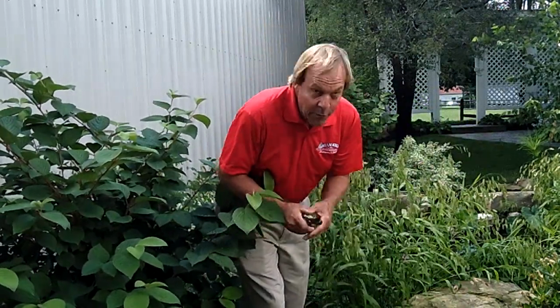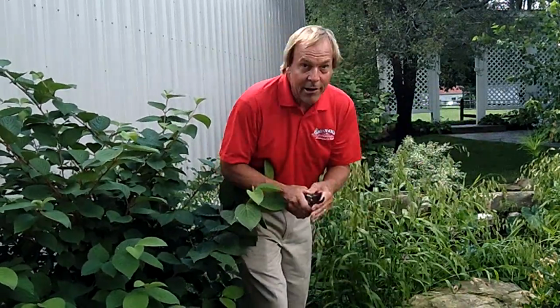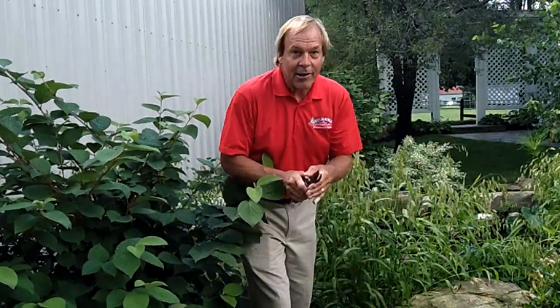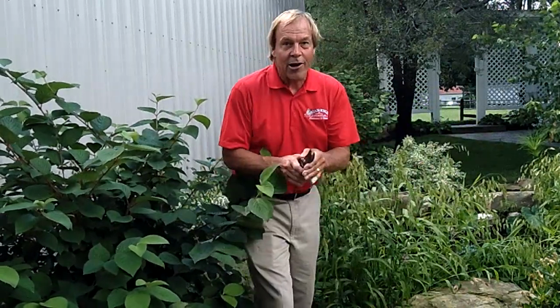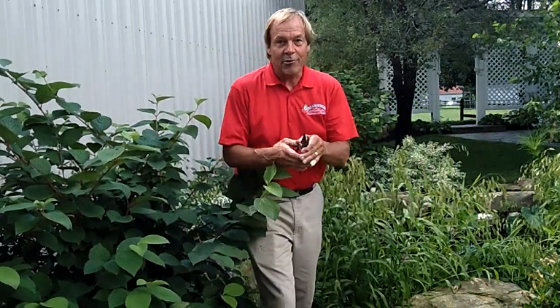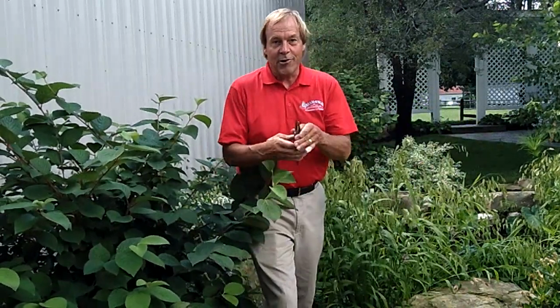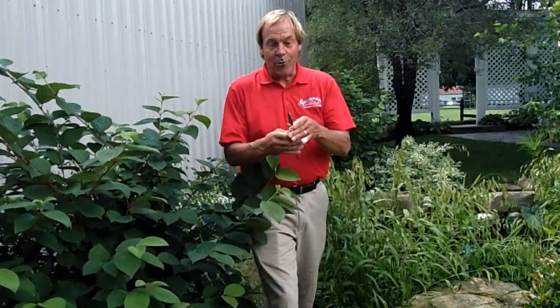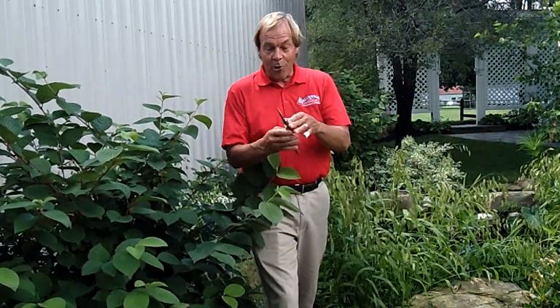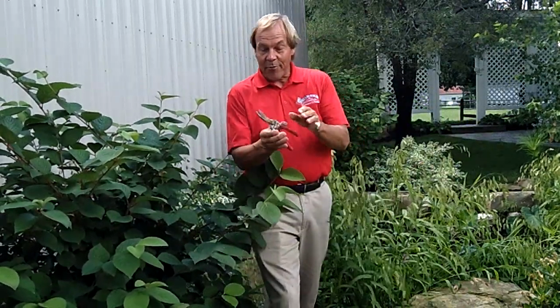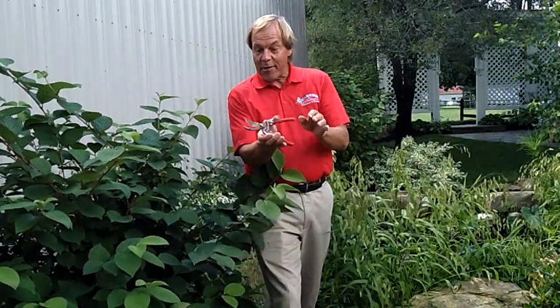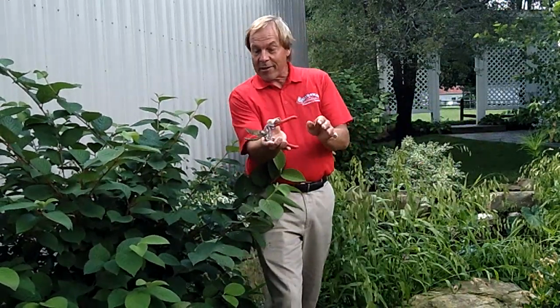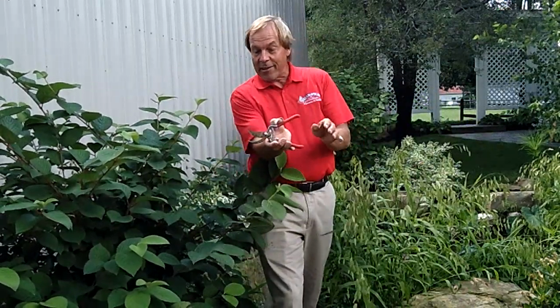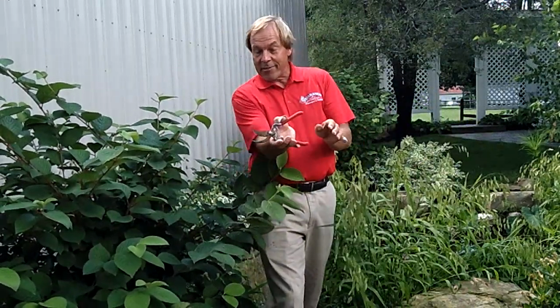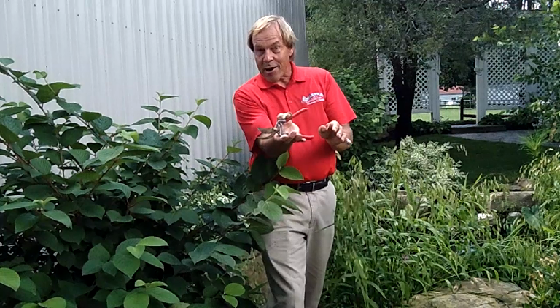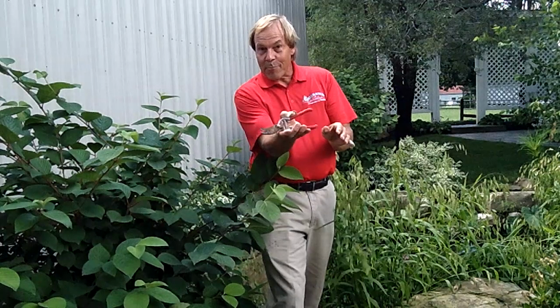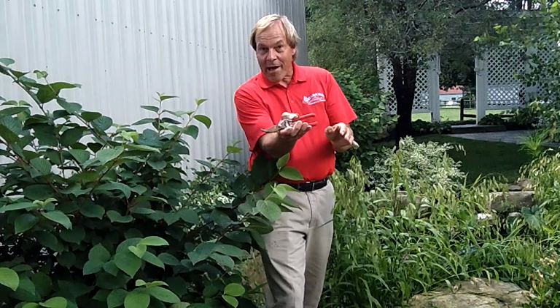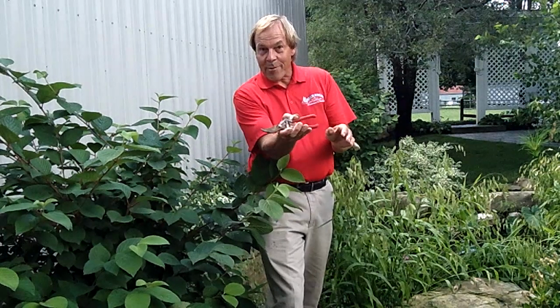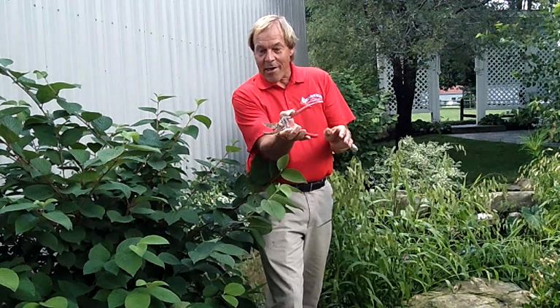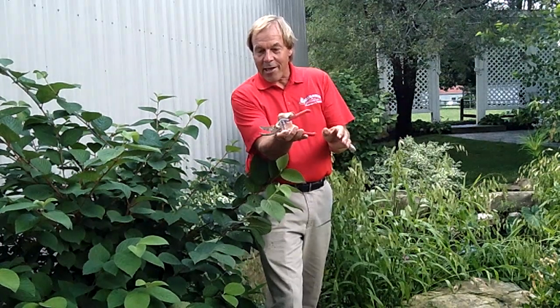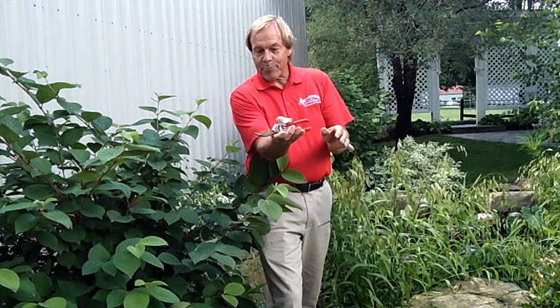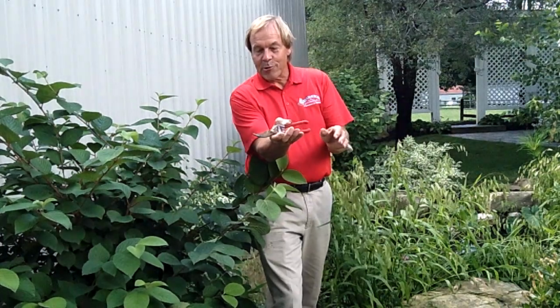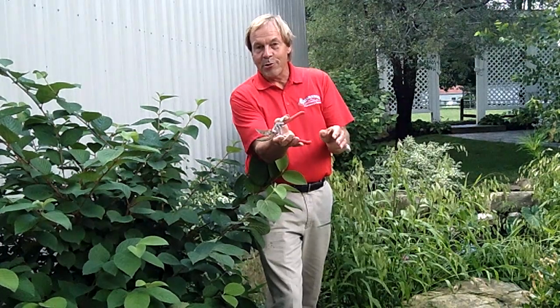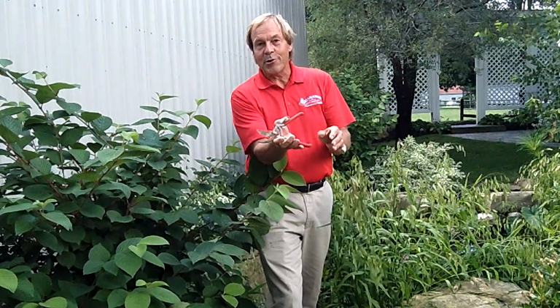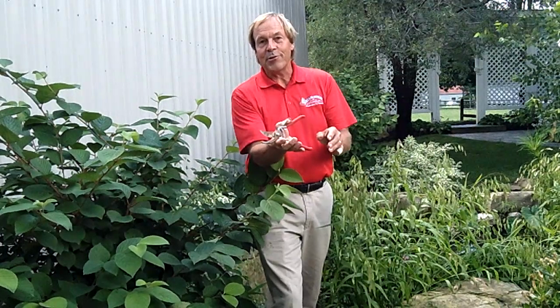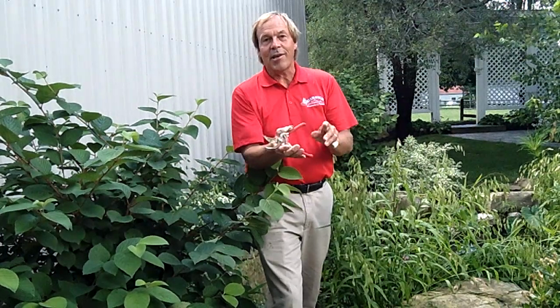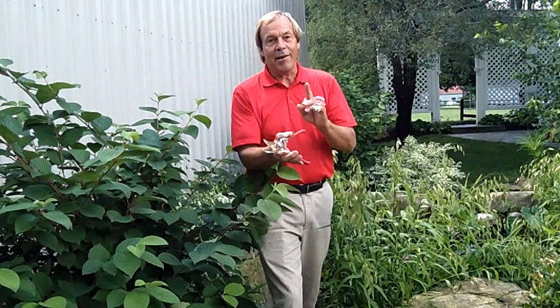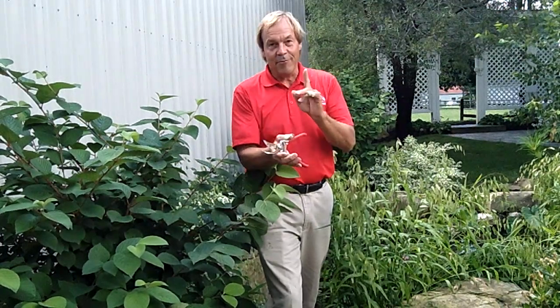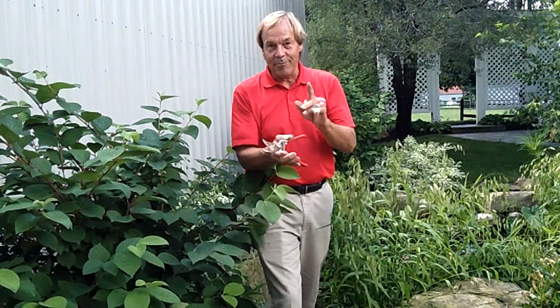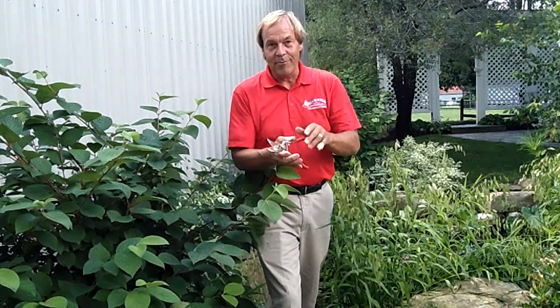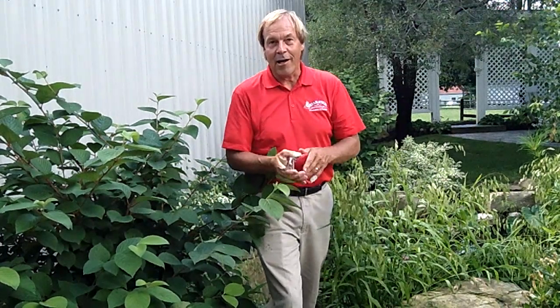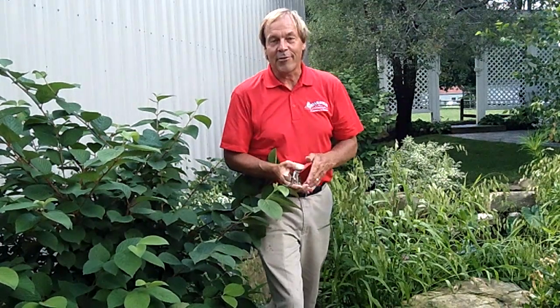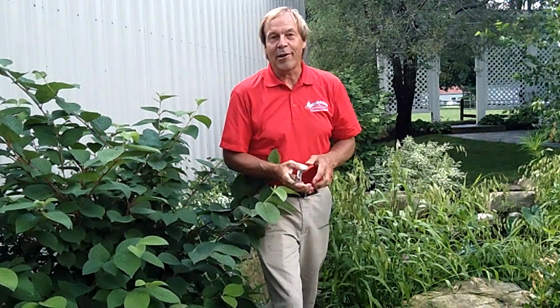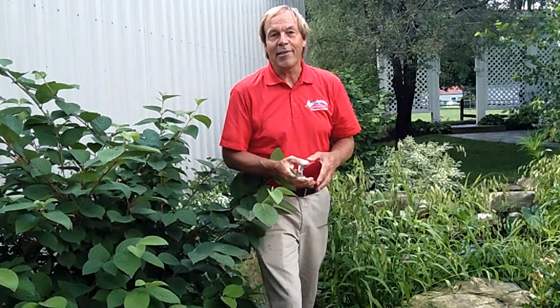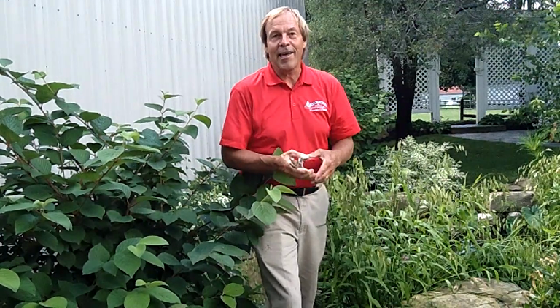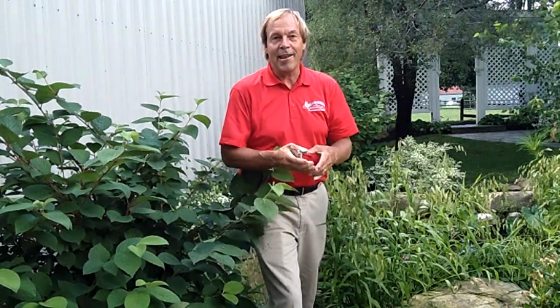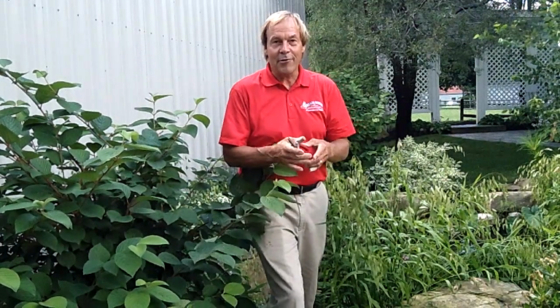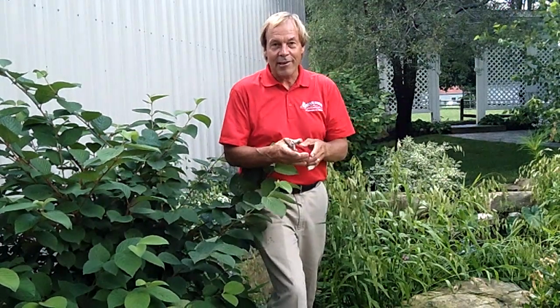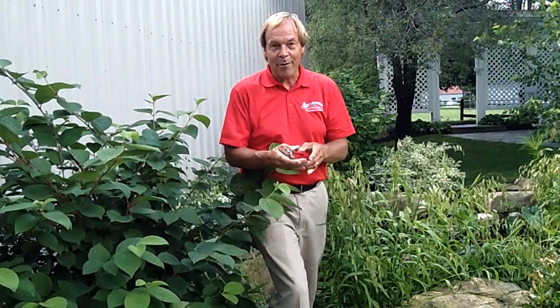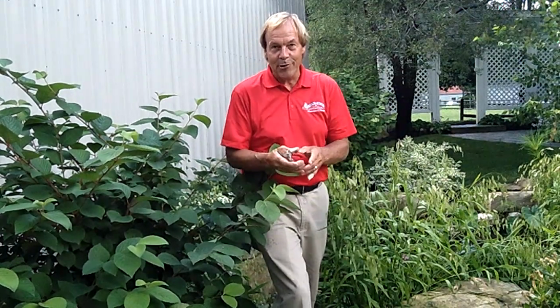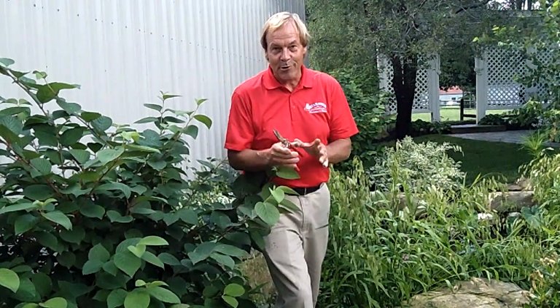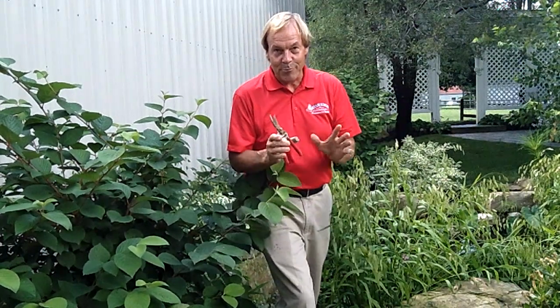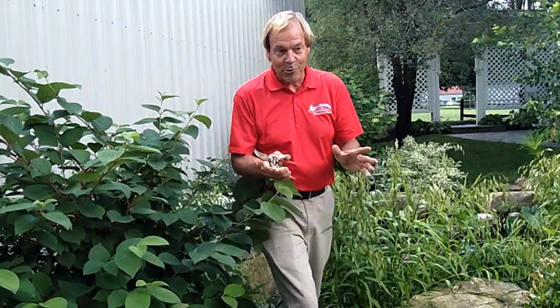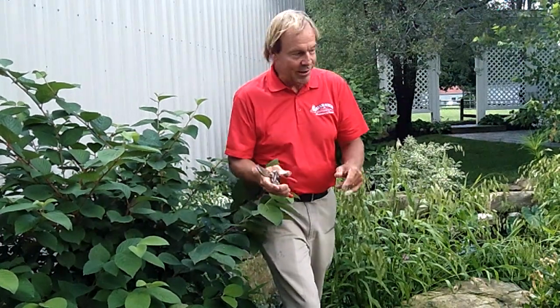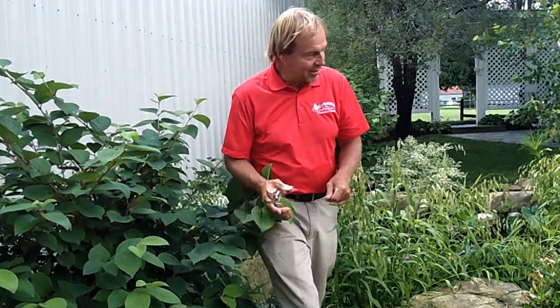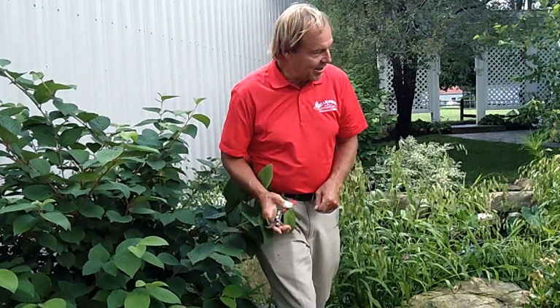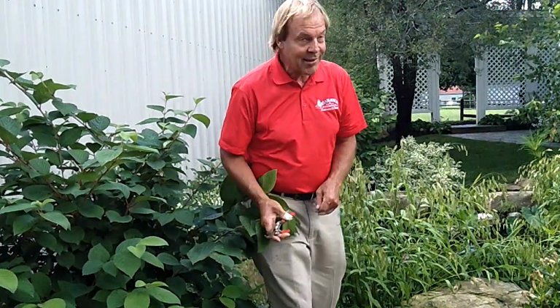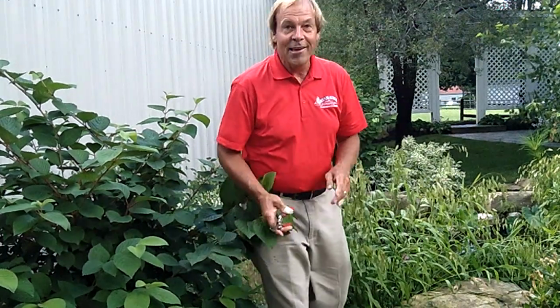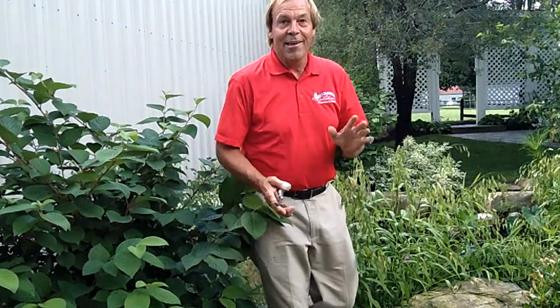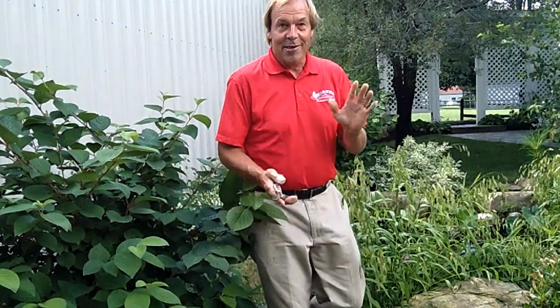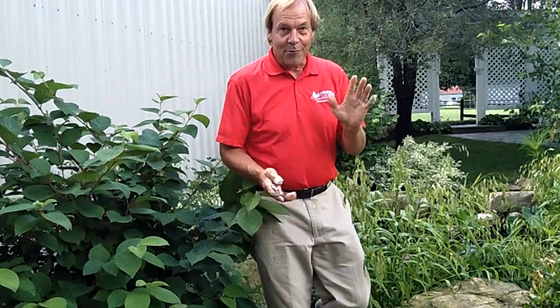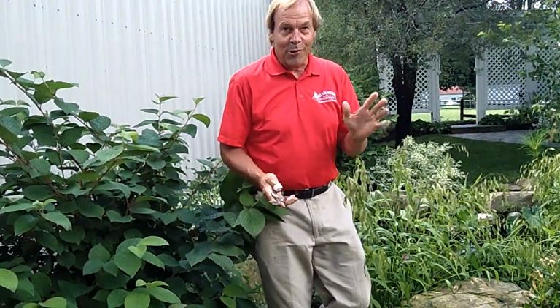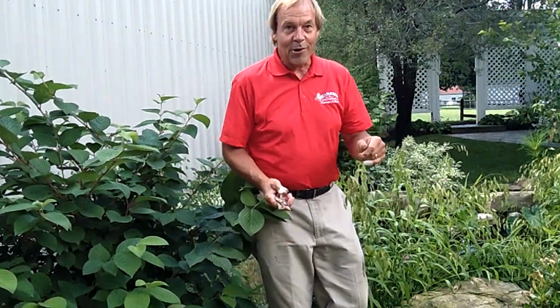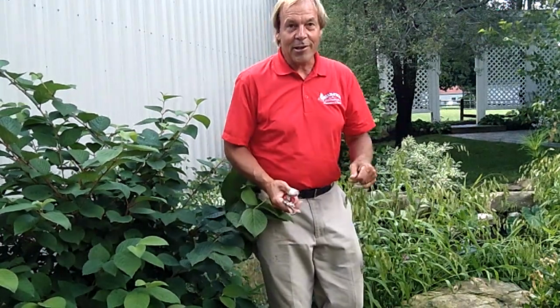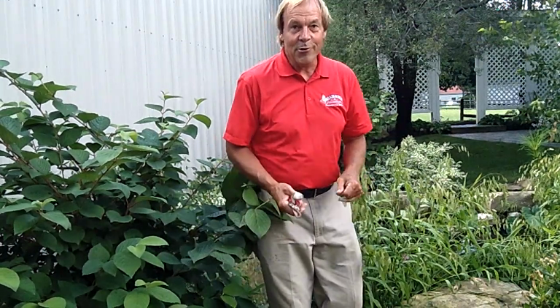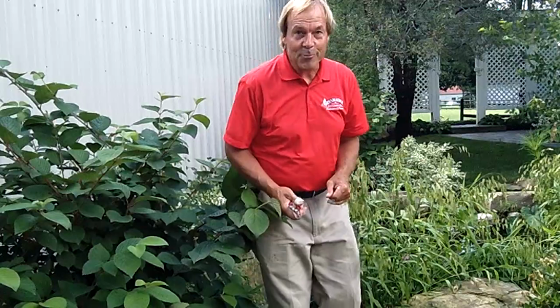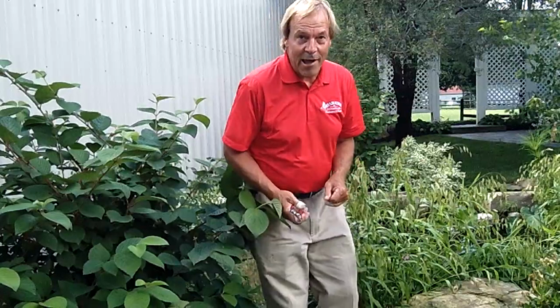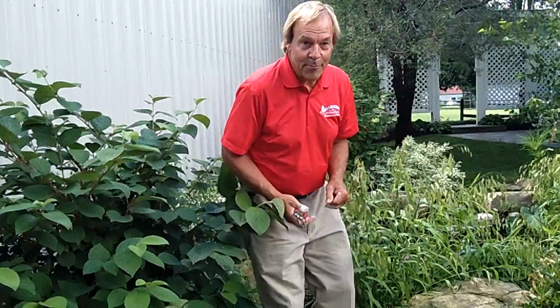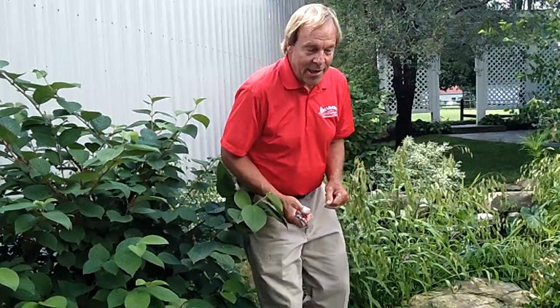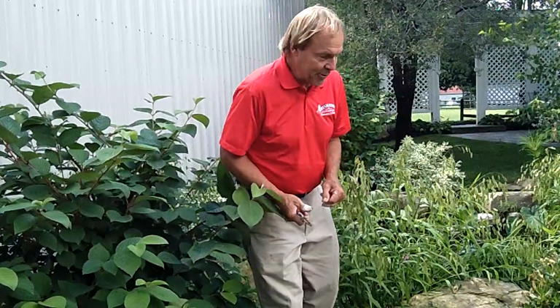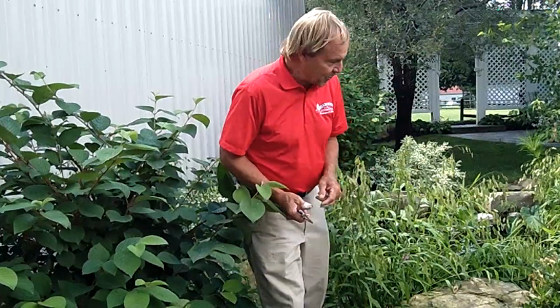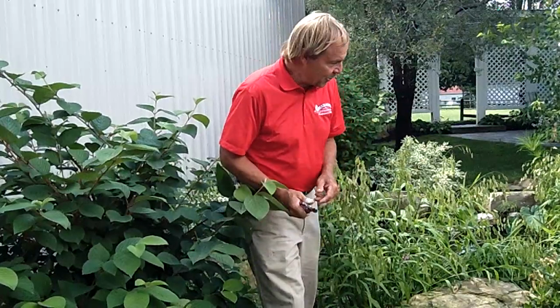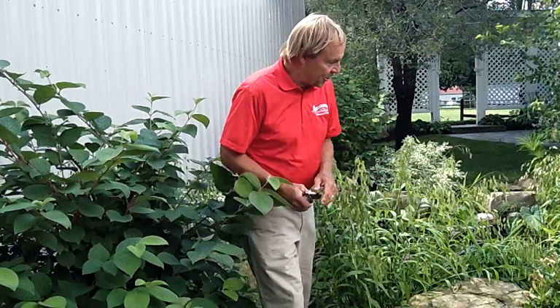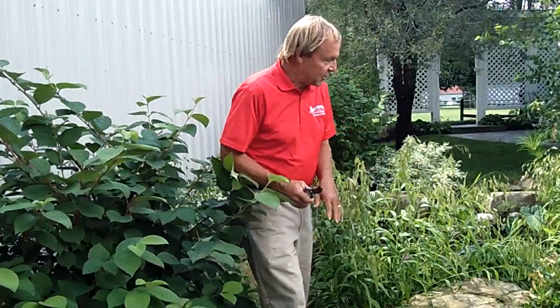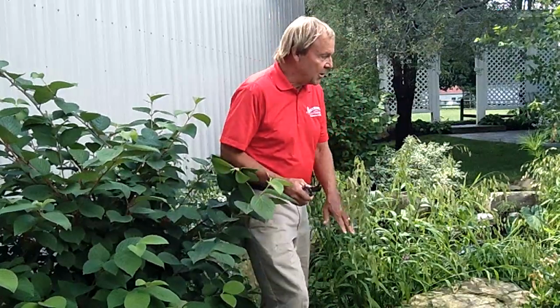I want to caution you on one thing: these are bypass pruners. Every time we do a pruning job, we want to use bypass pruners.